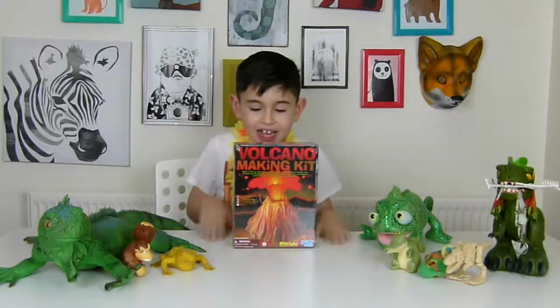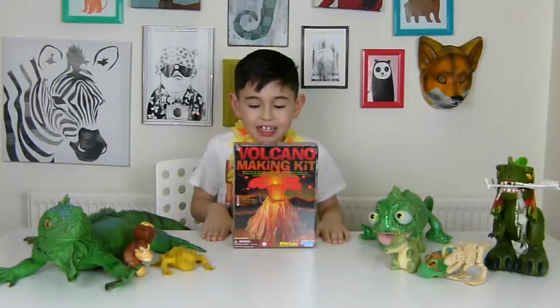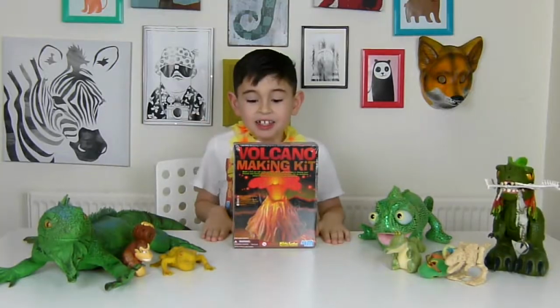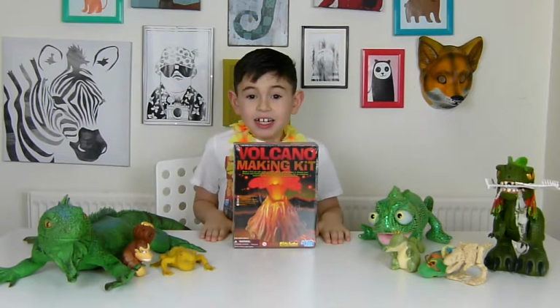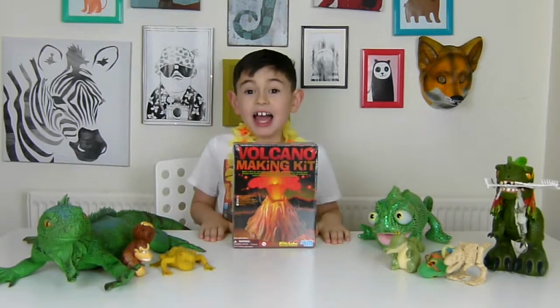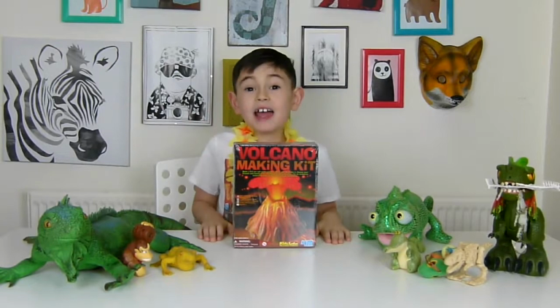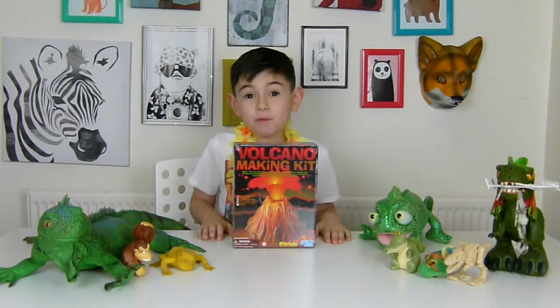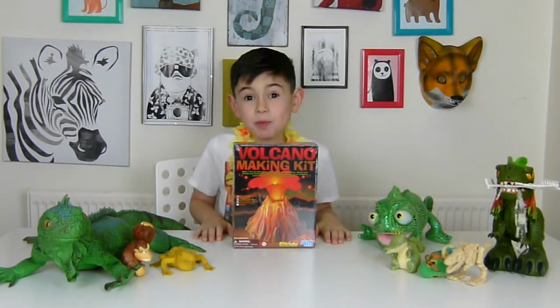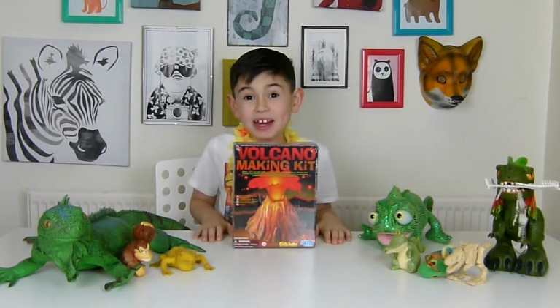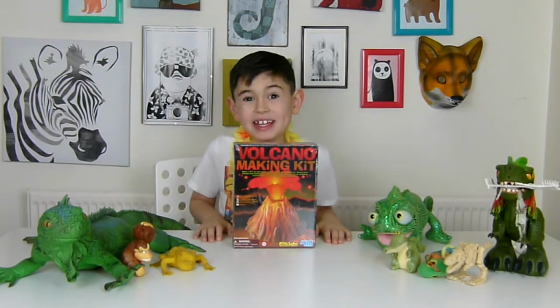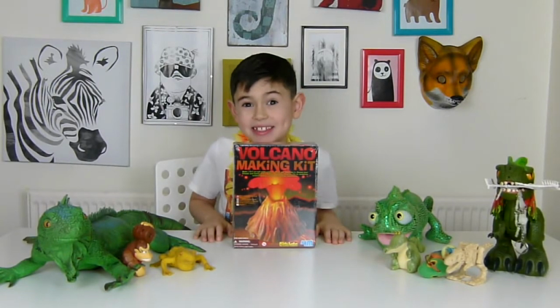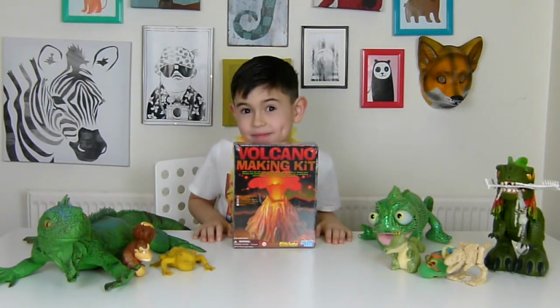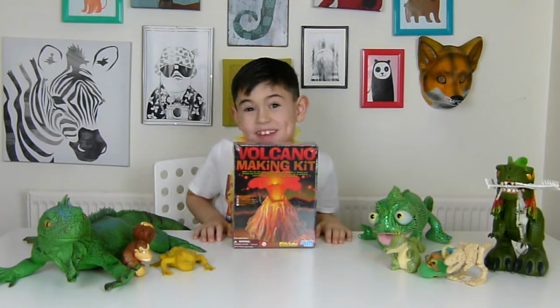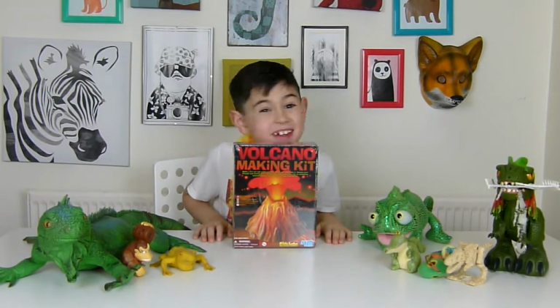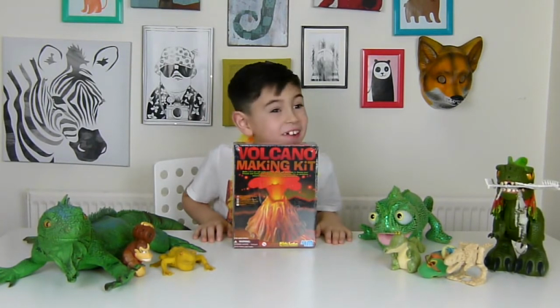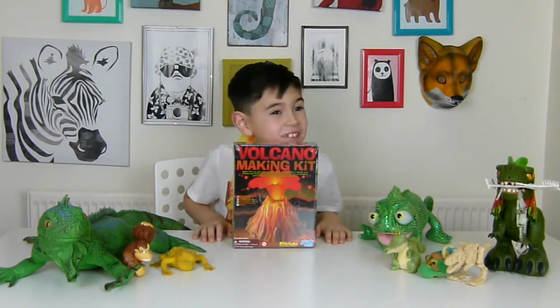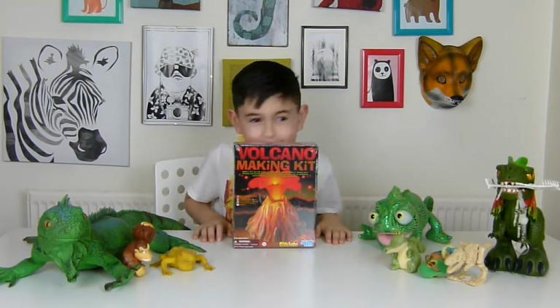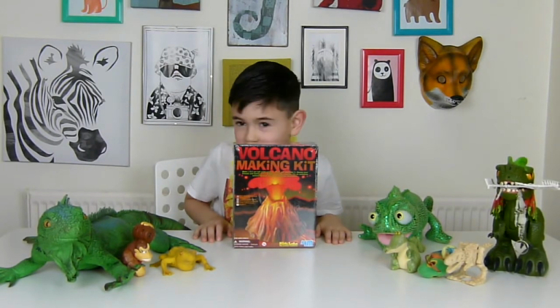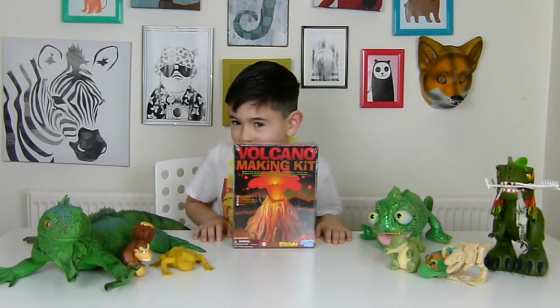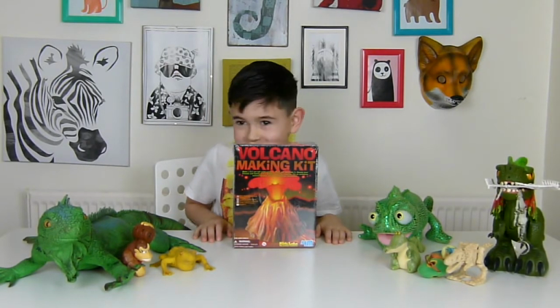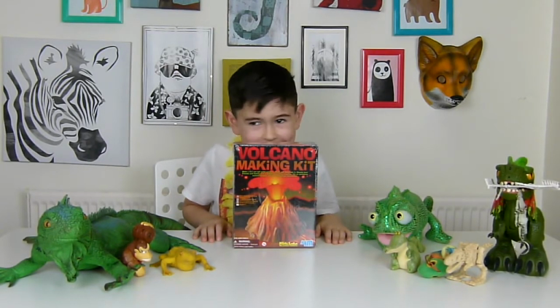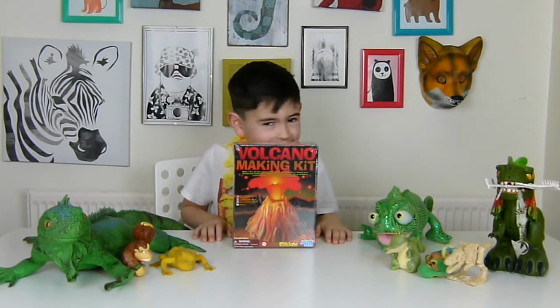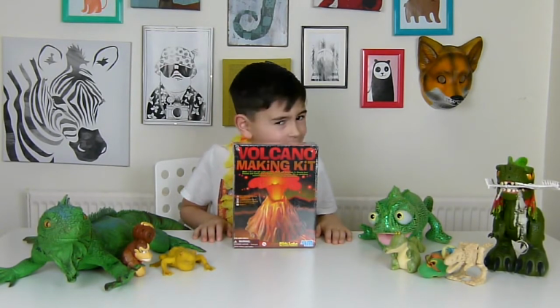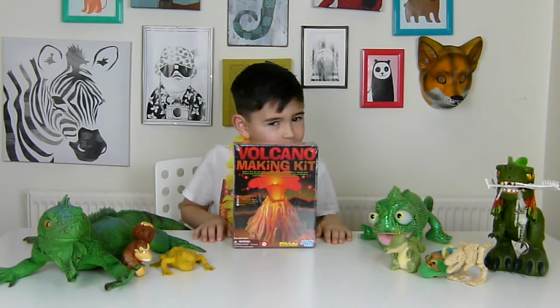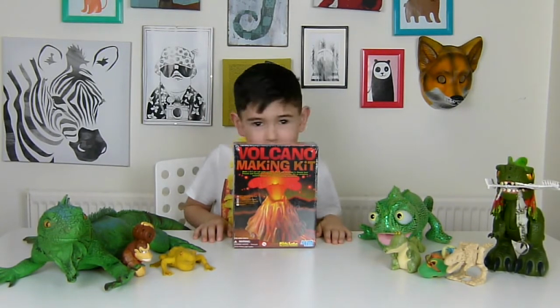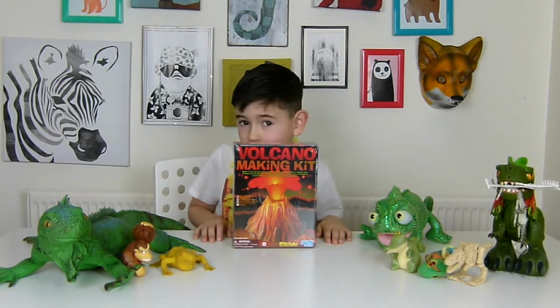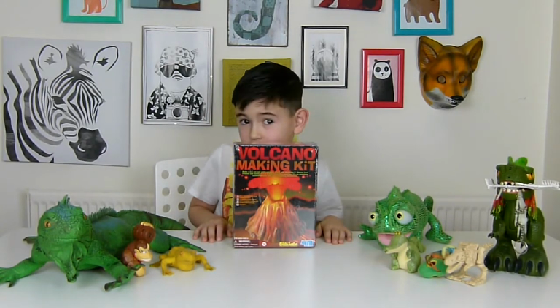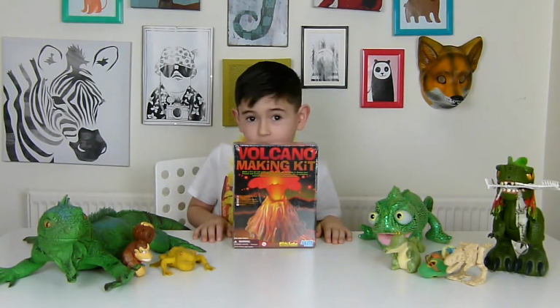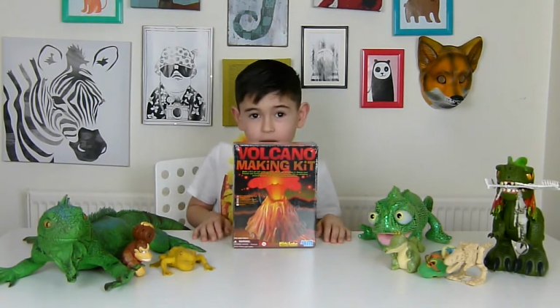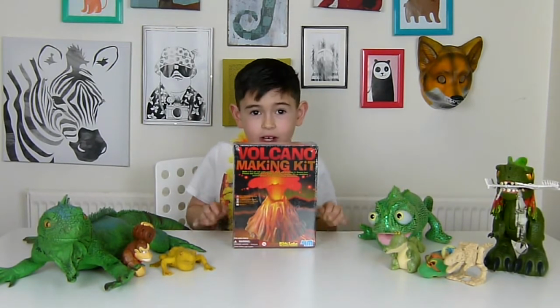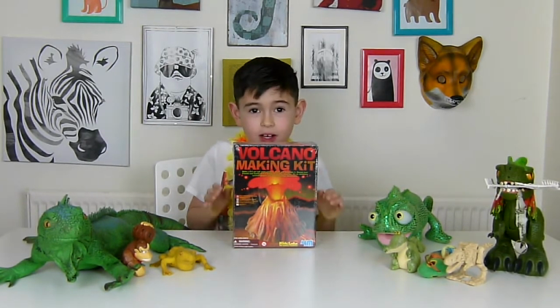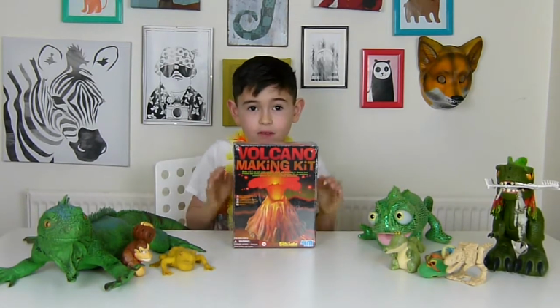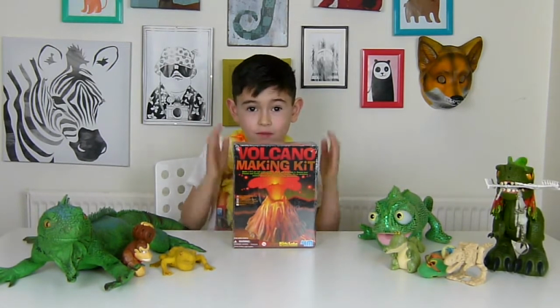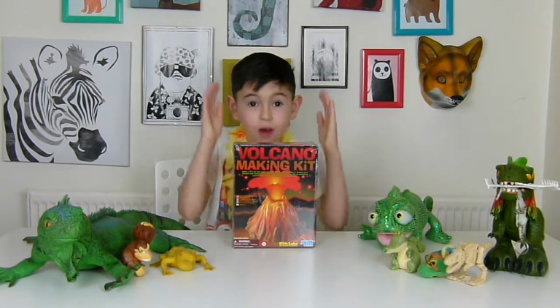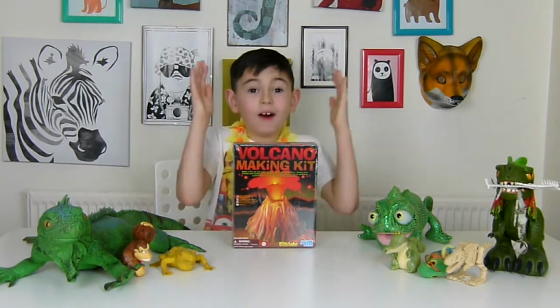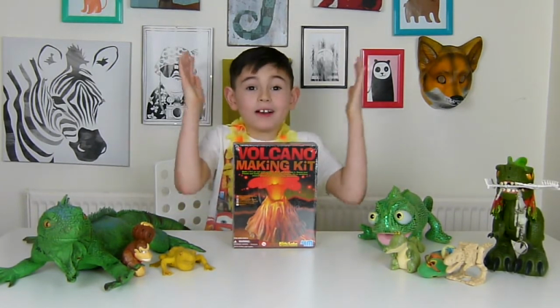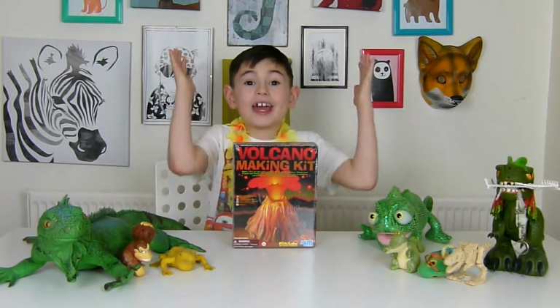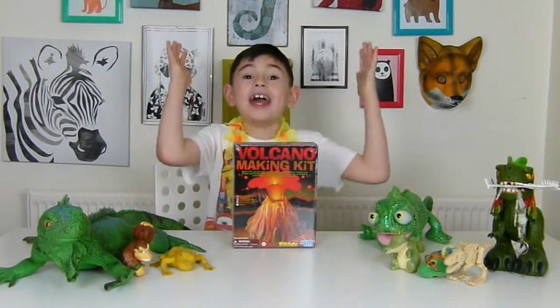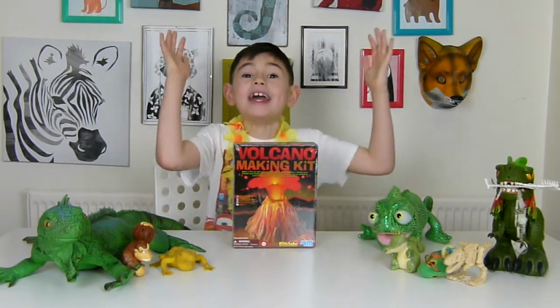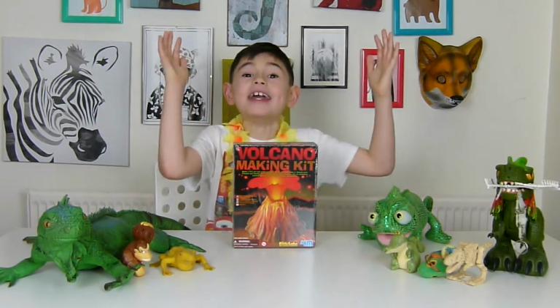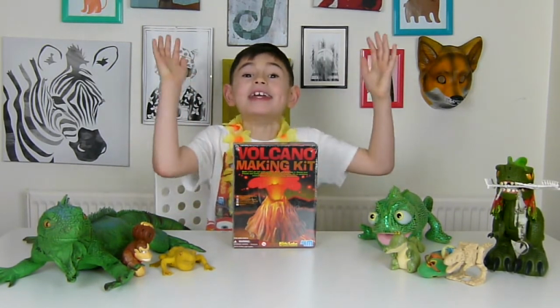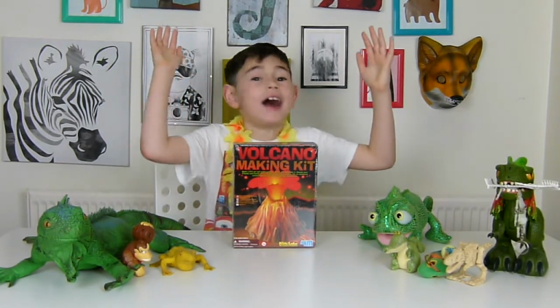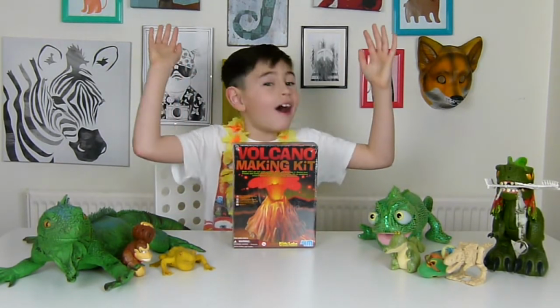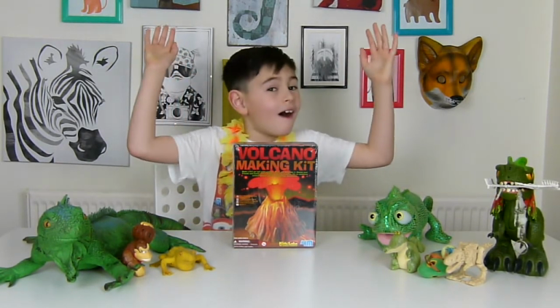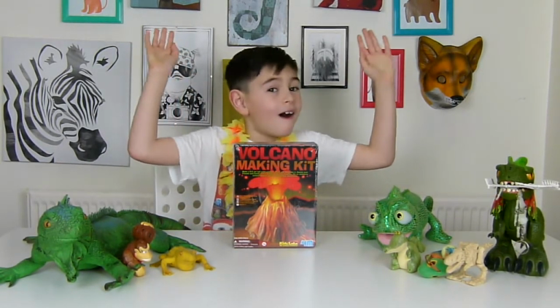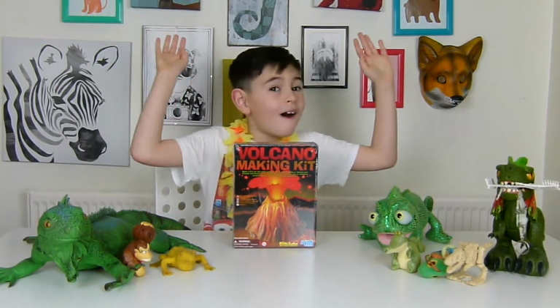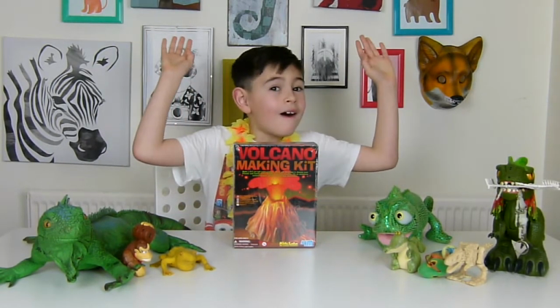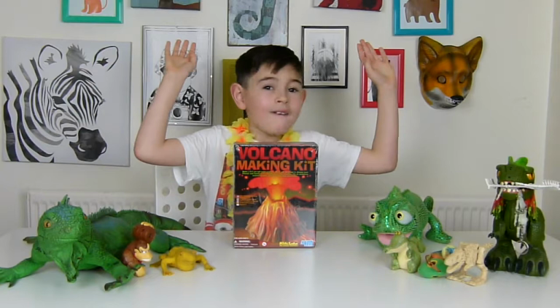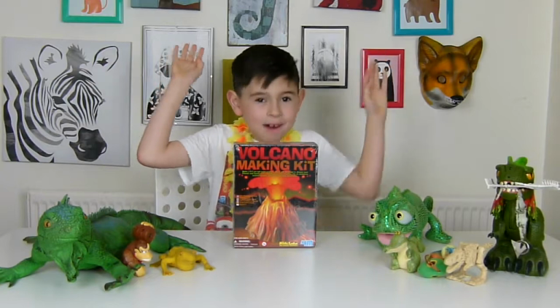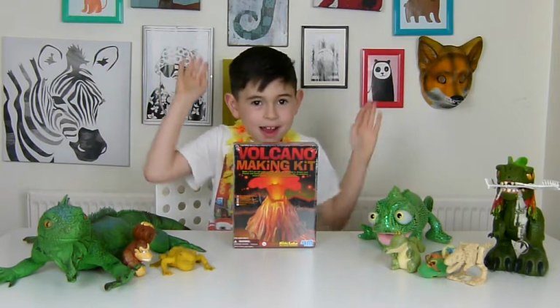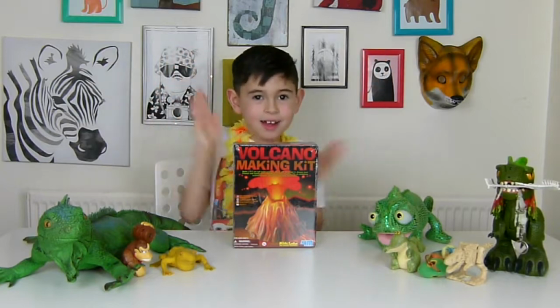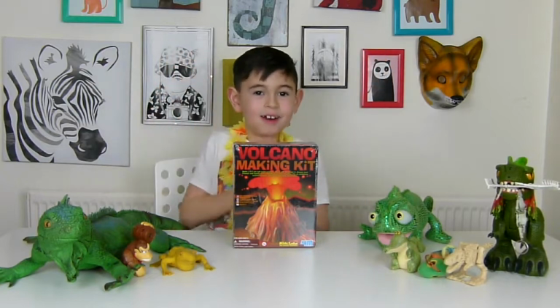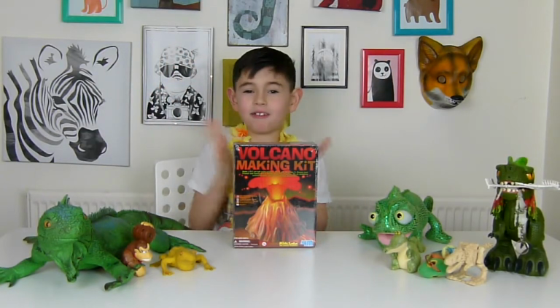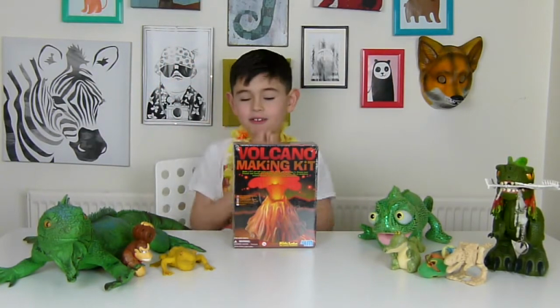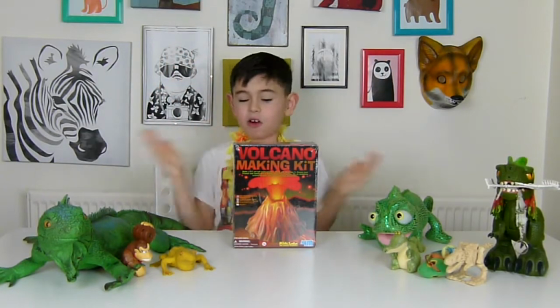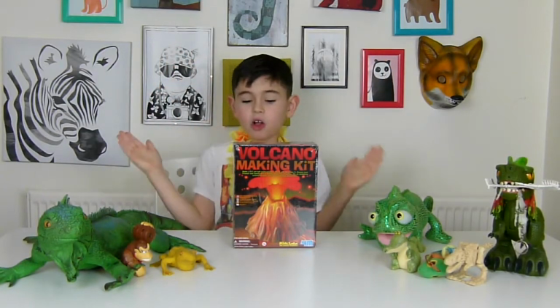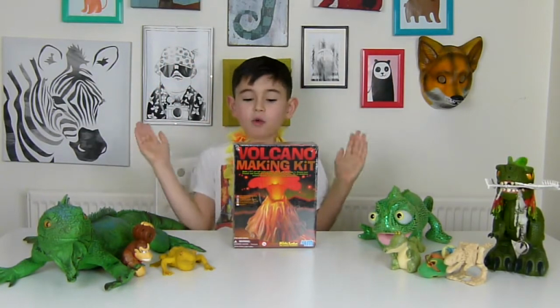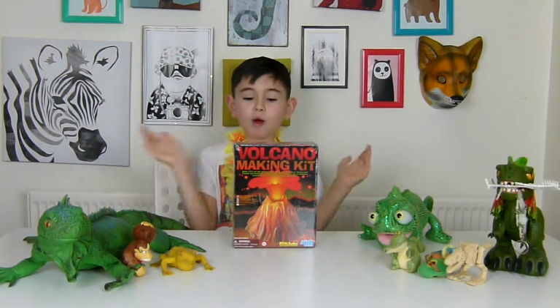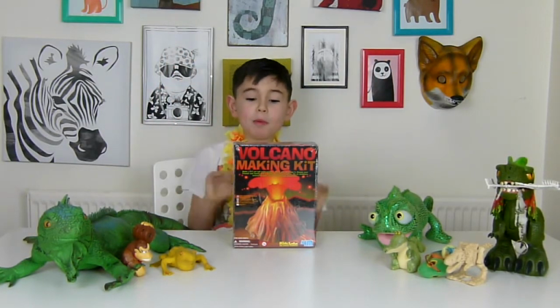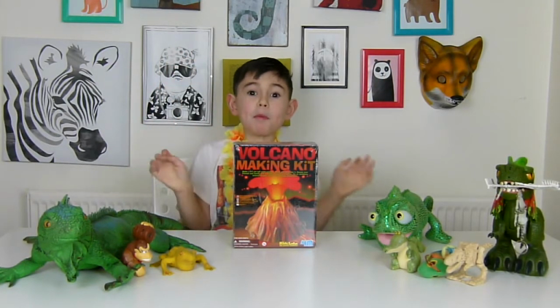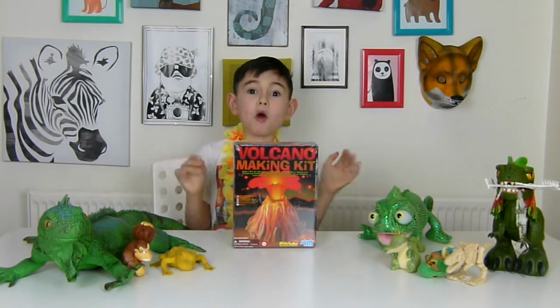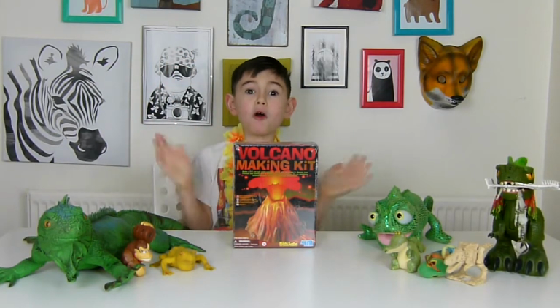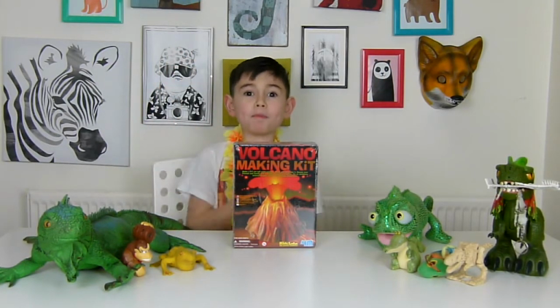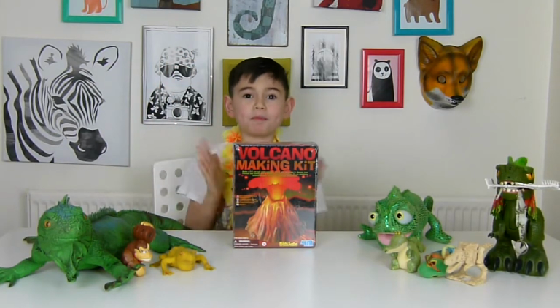Hey everybody, it's Amigo James. Today we're reviewing a Volcano! Whoop whoop!